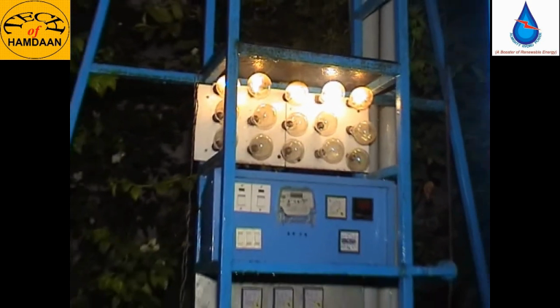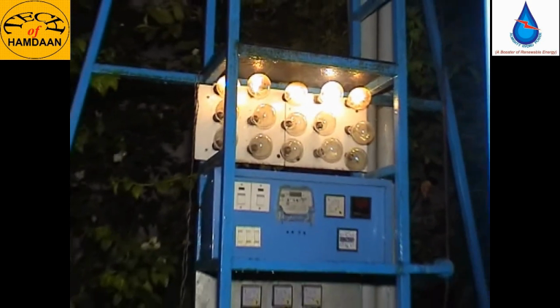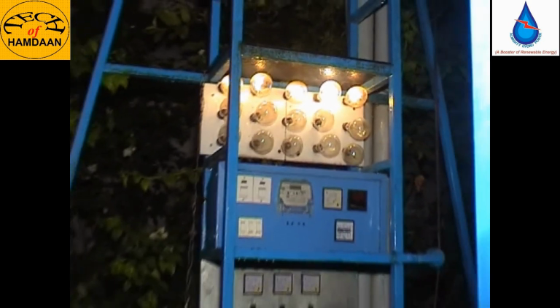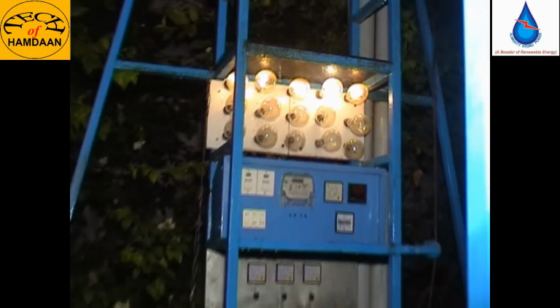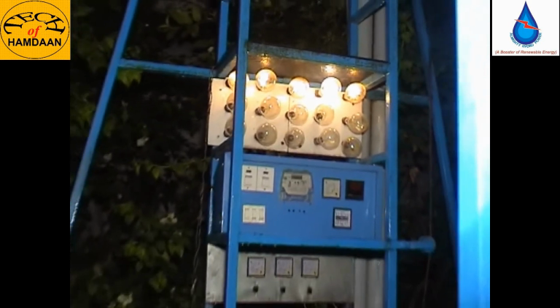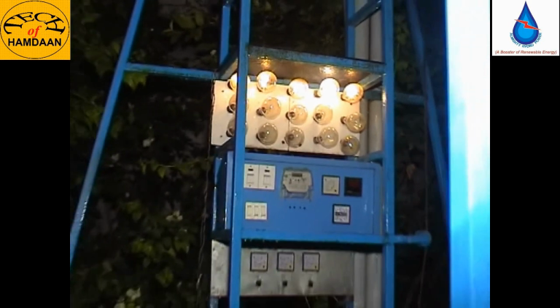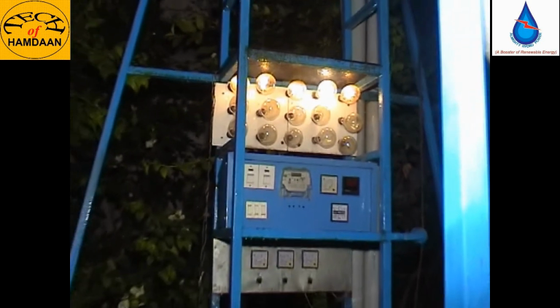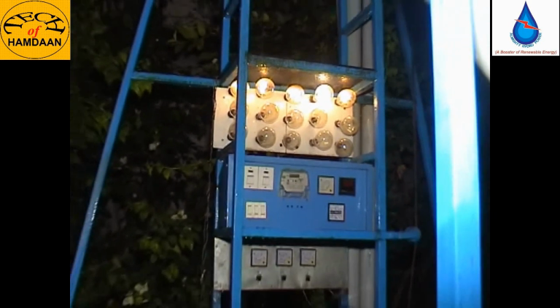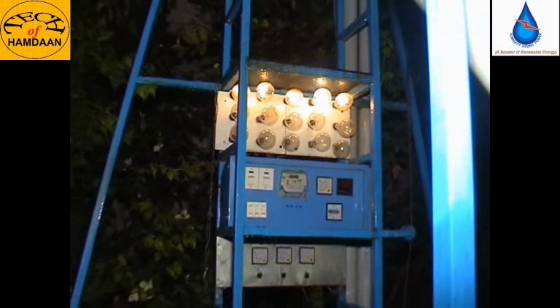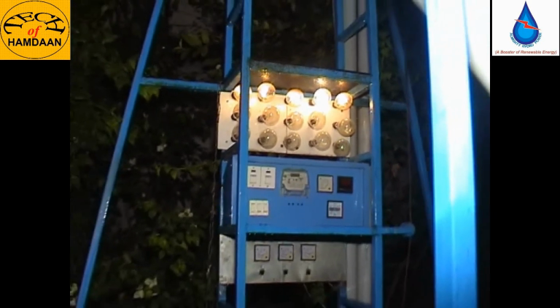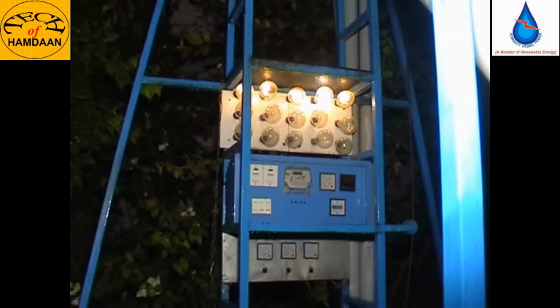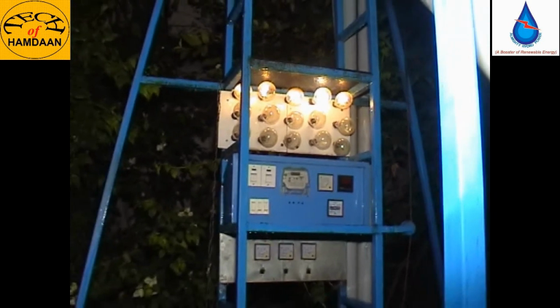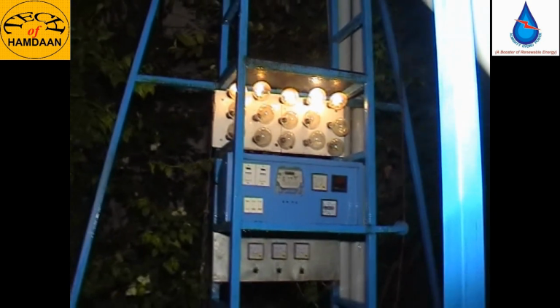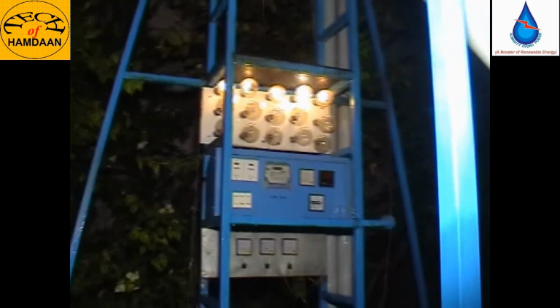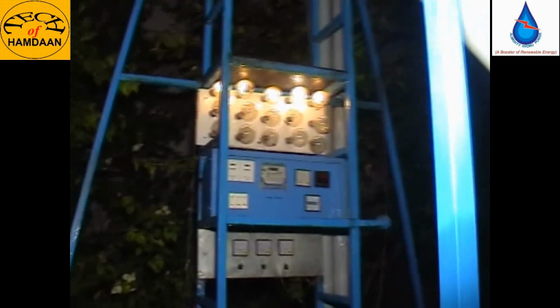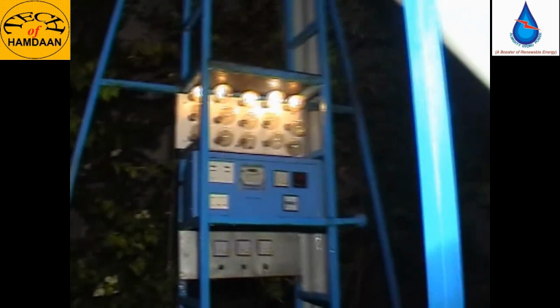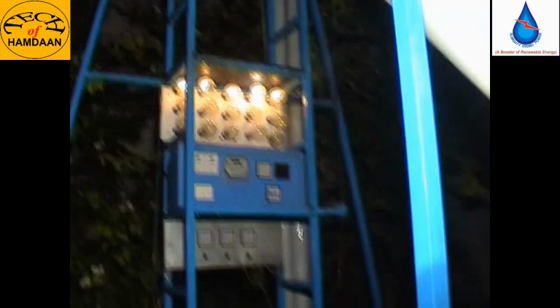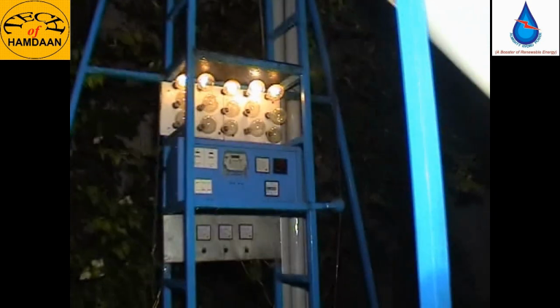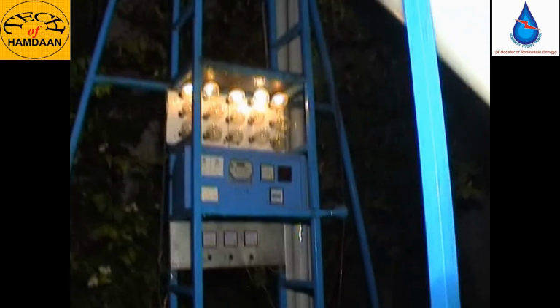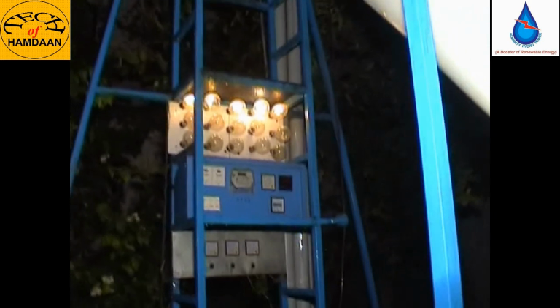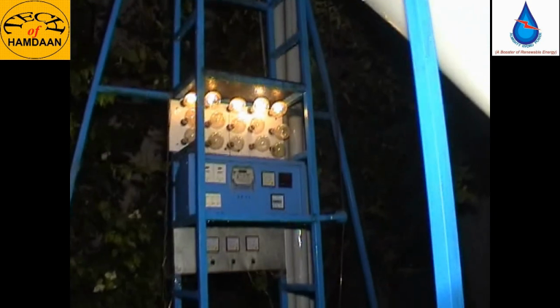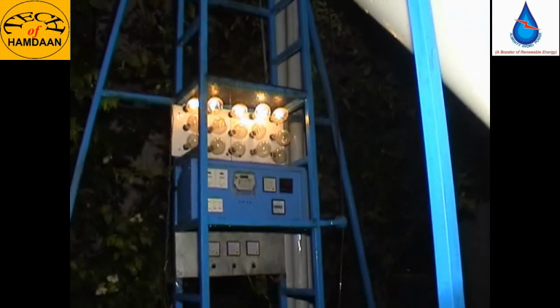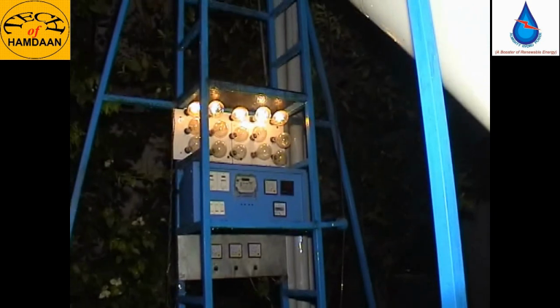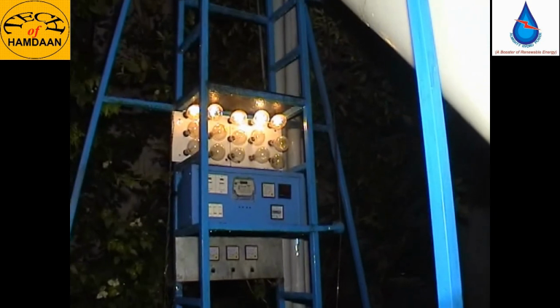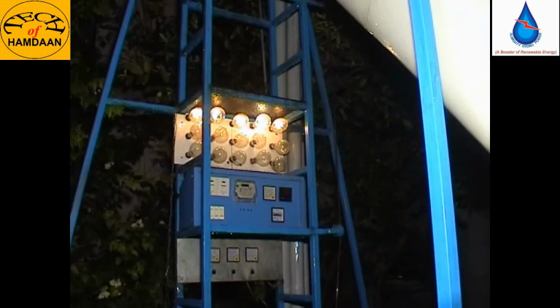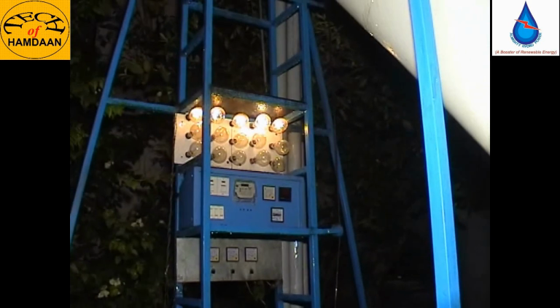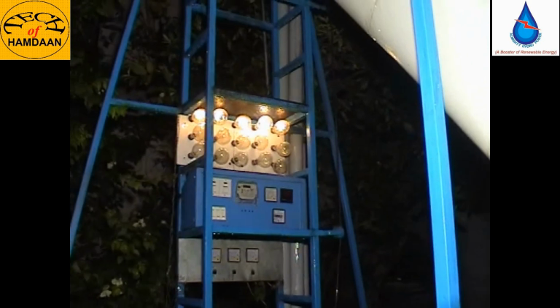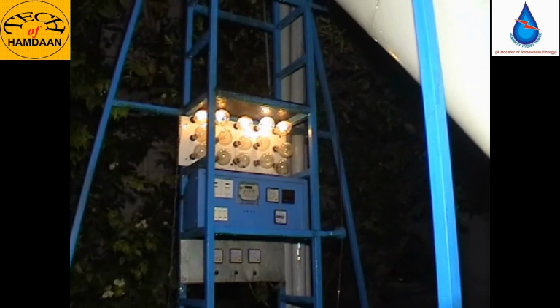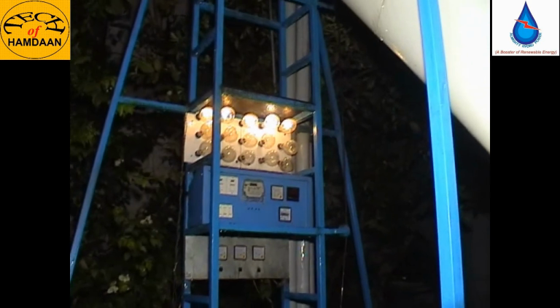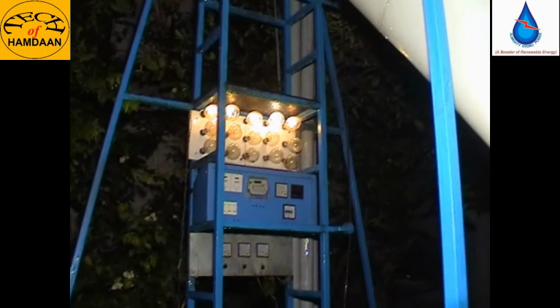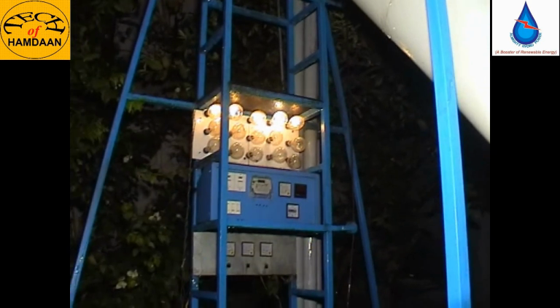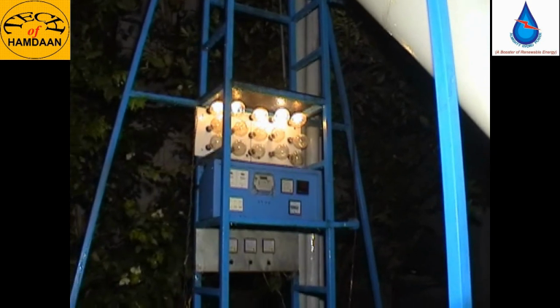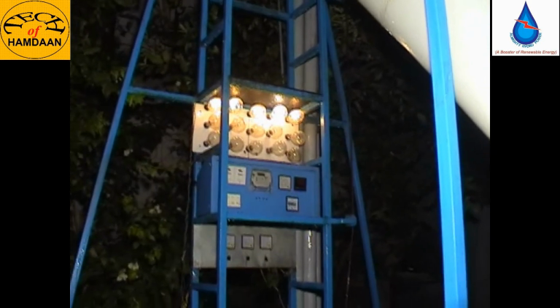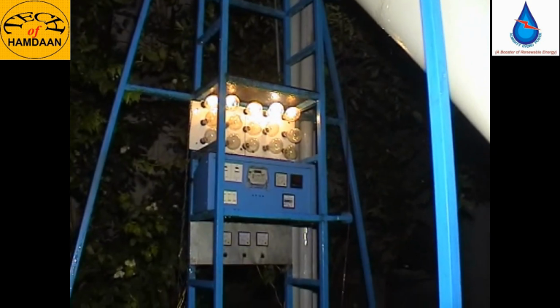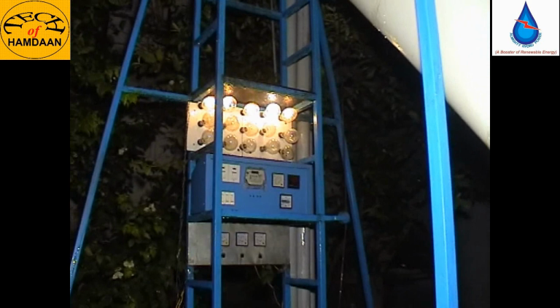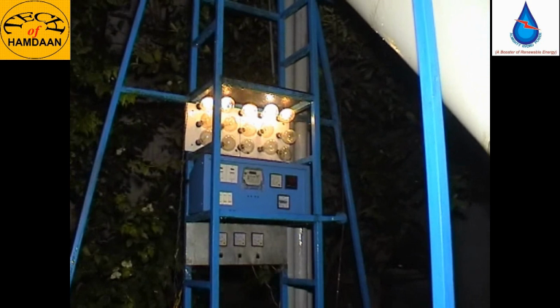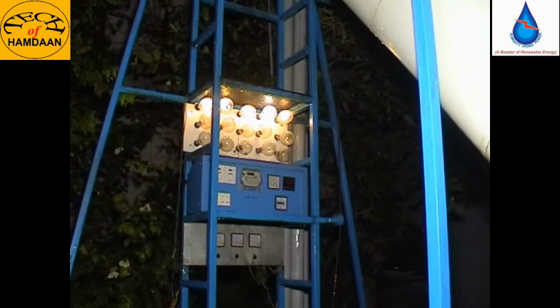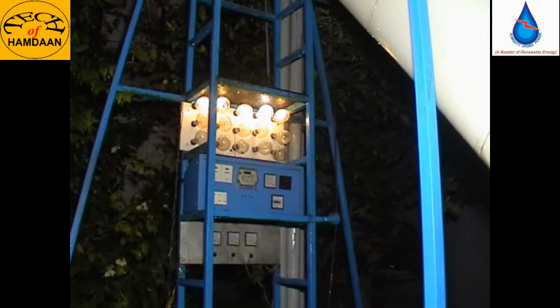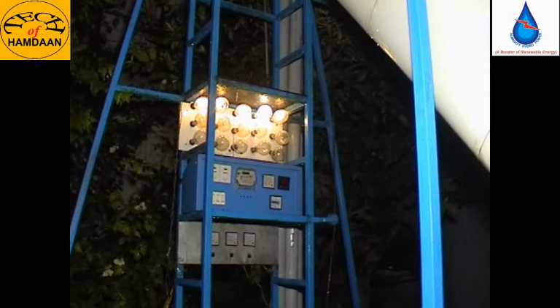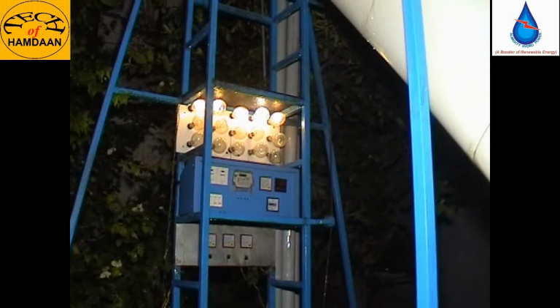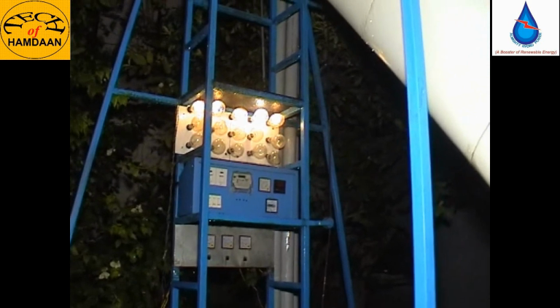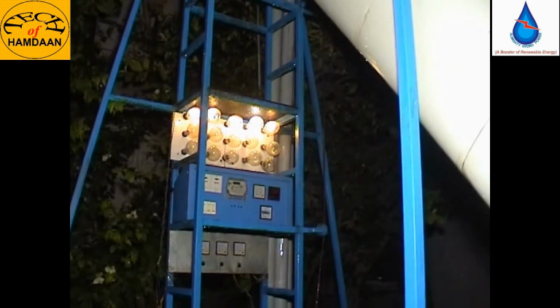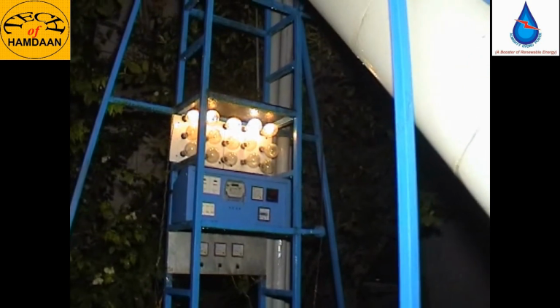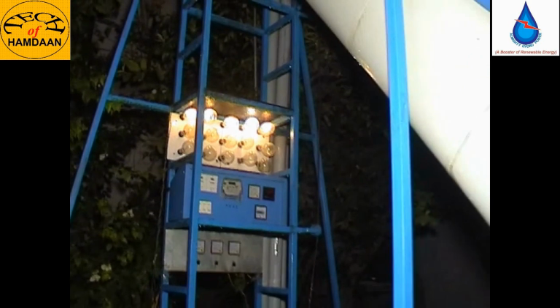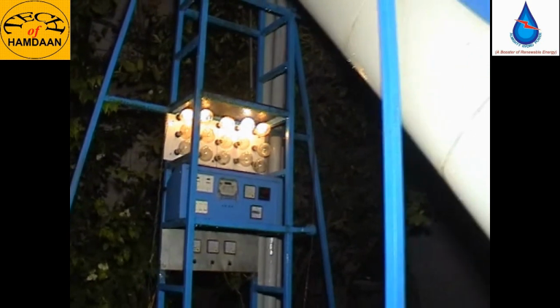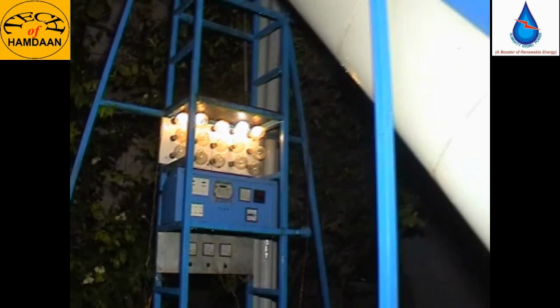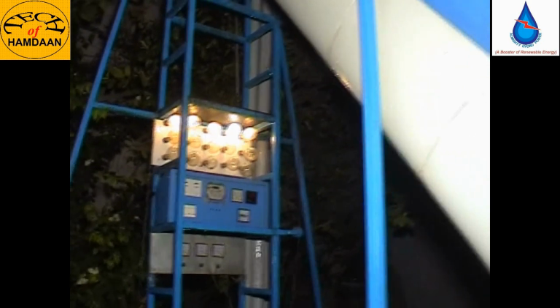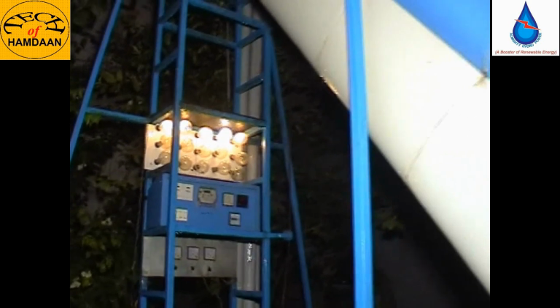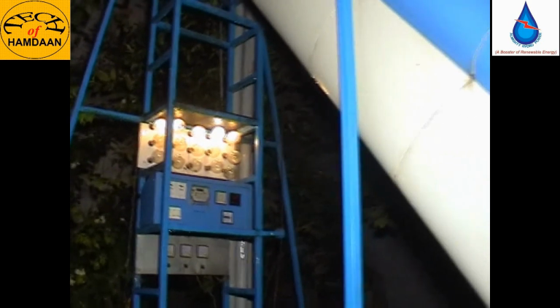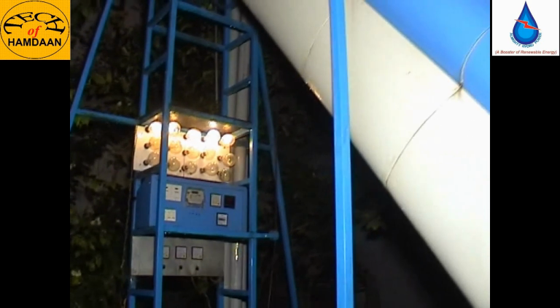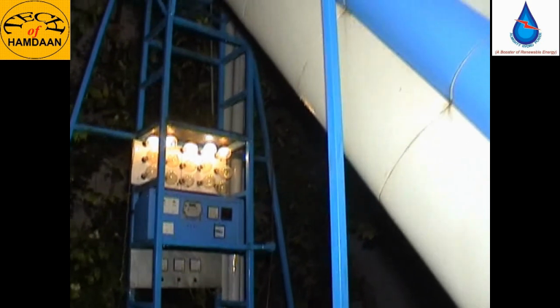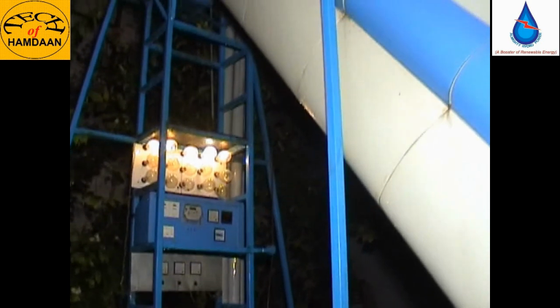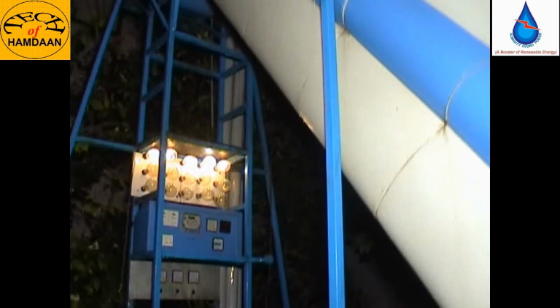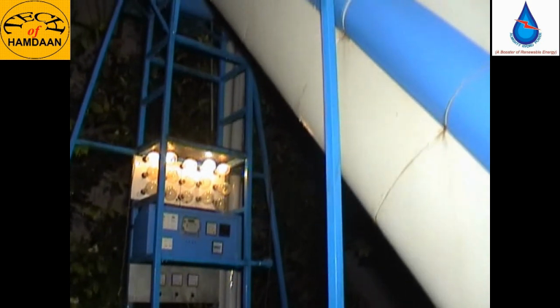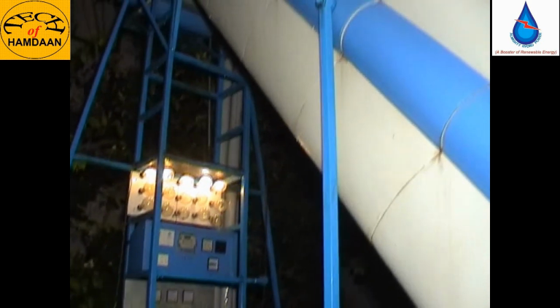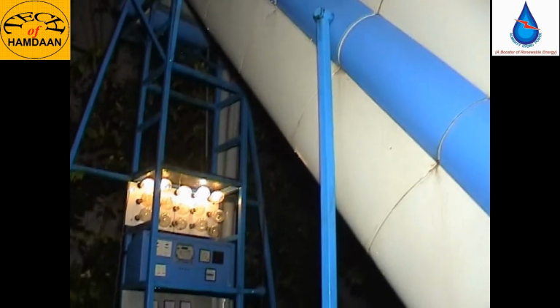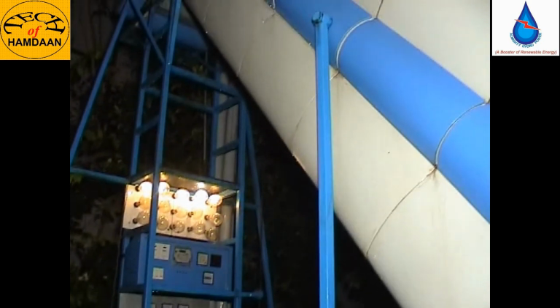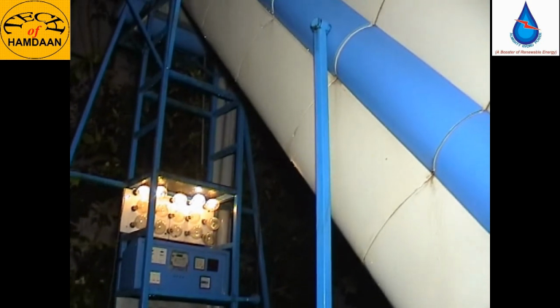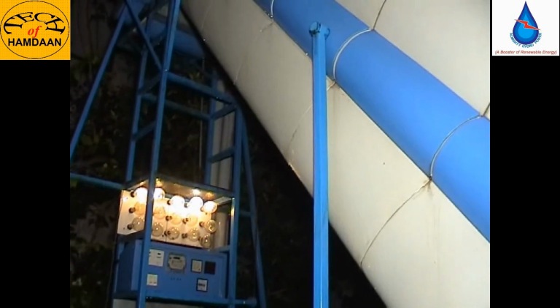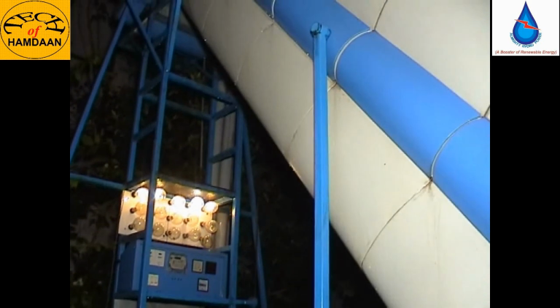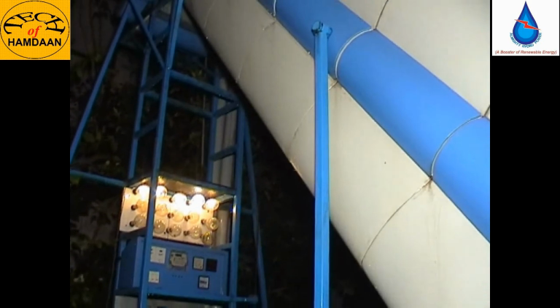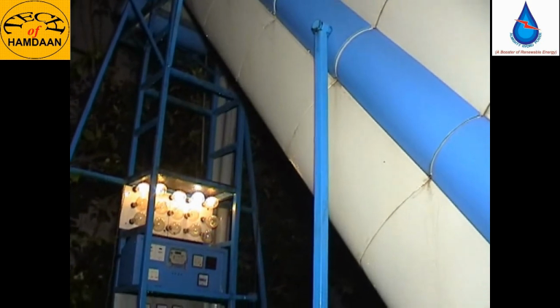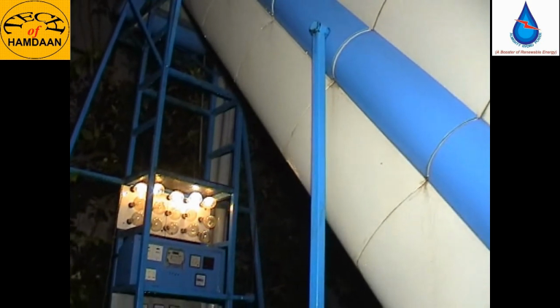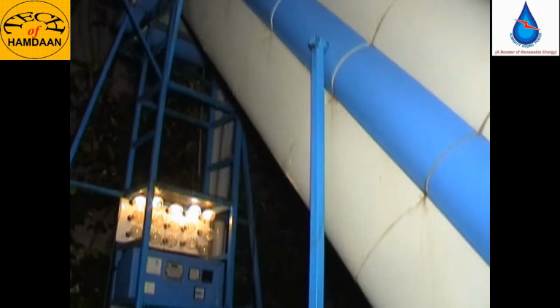The bulb is lighting until the water ends, but the water is now continuing through the pump.